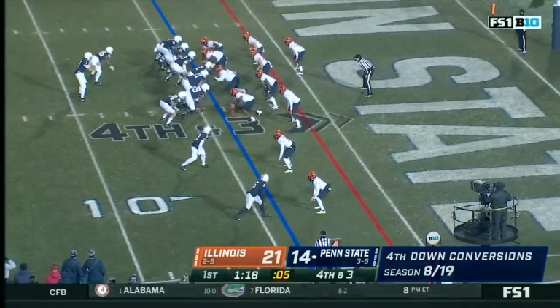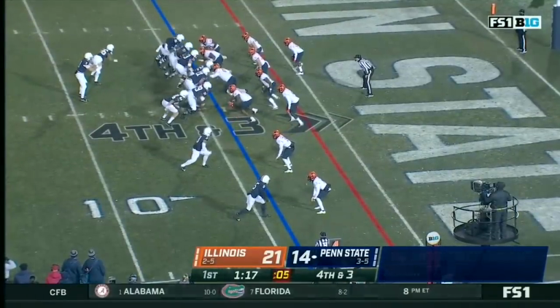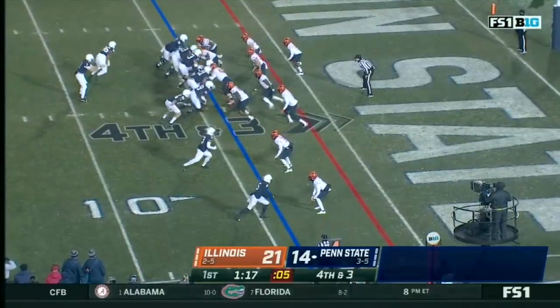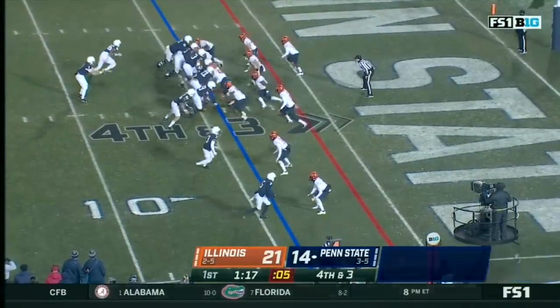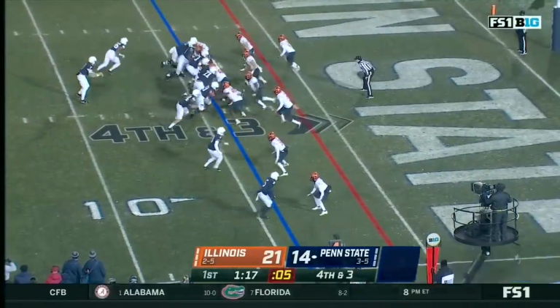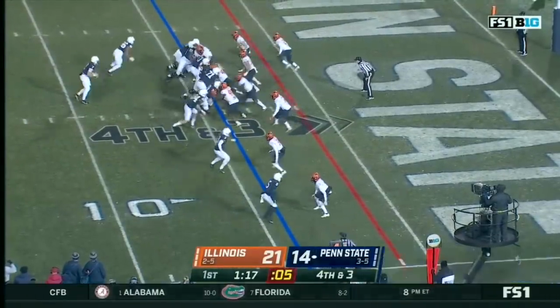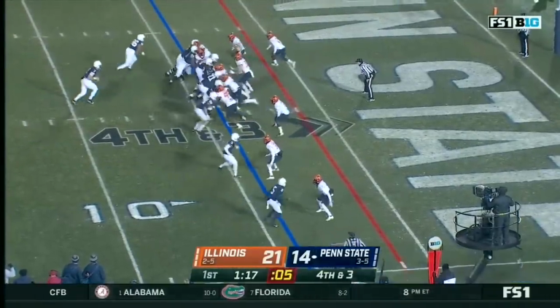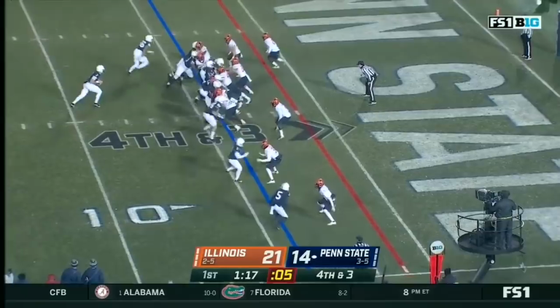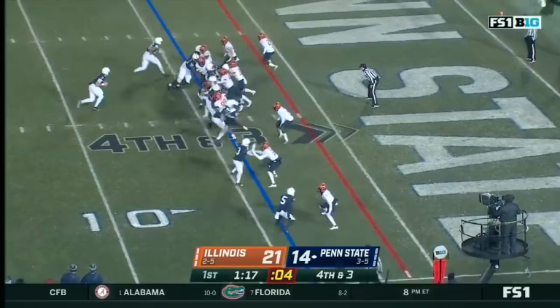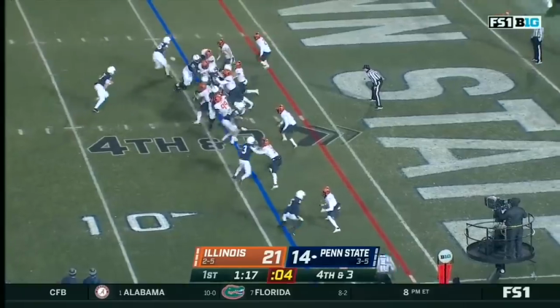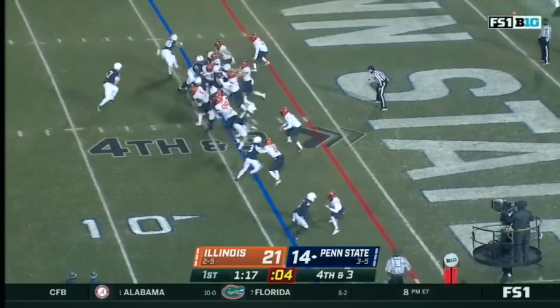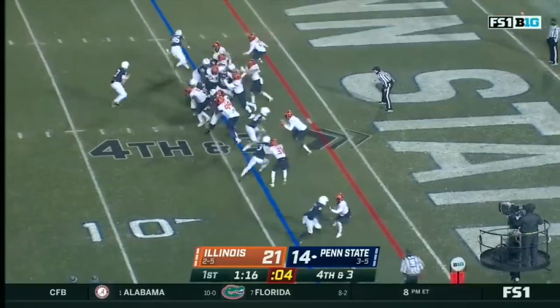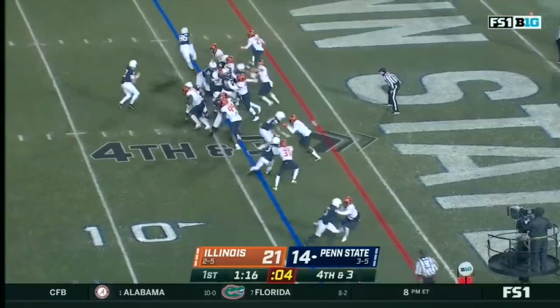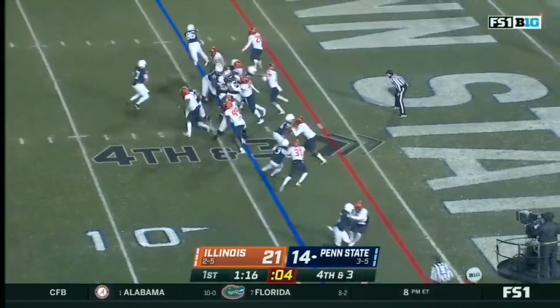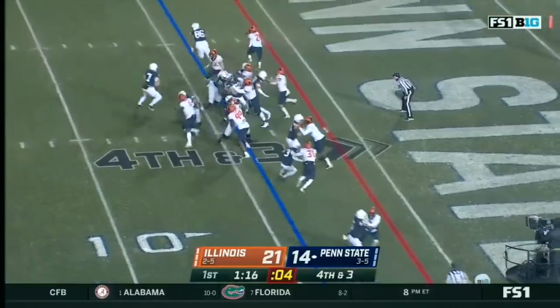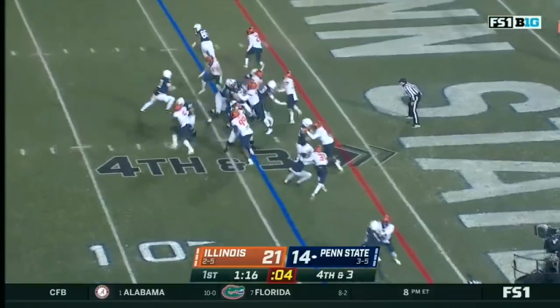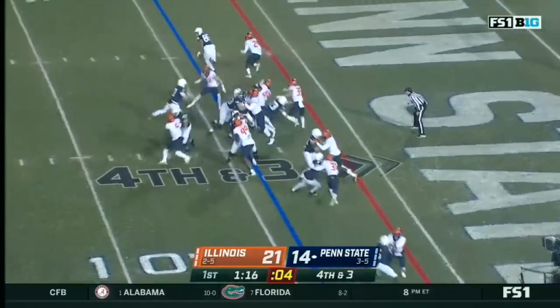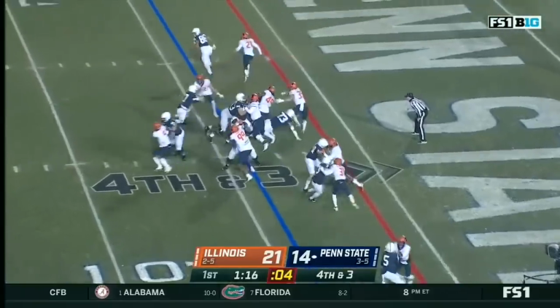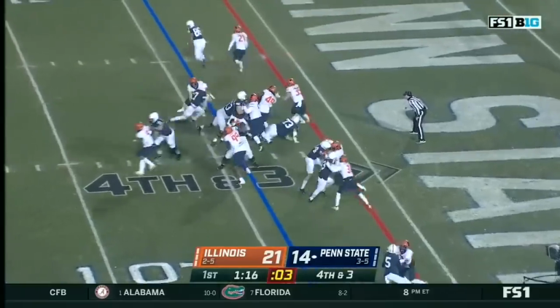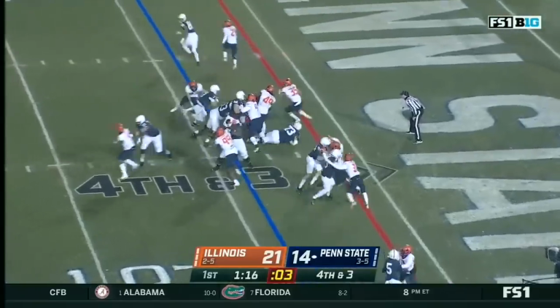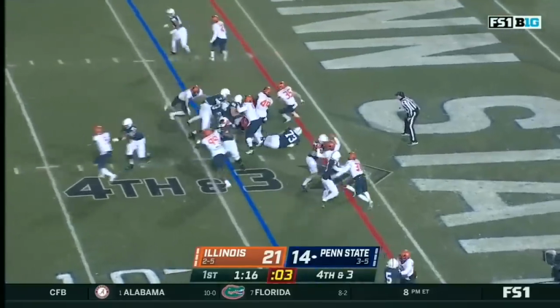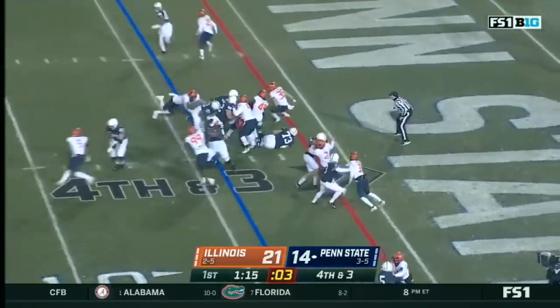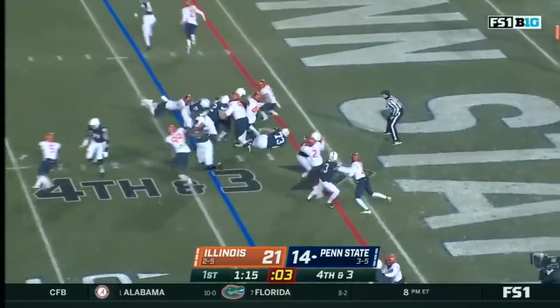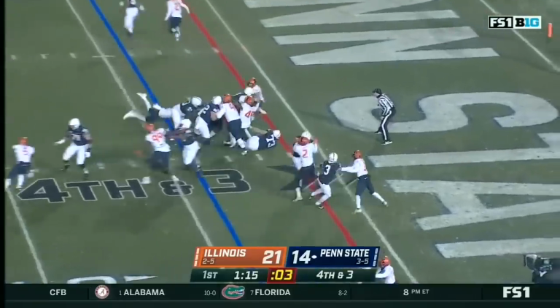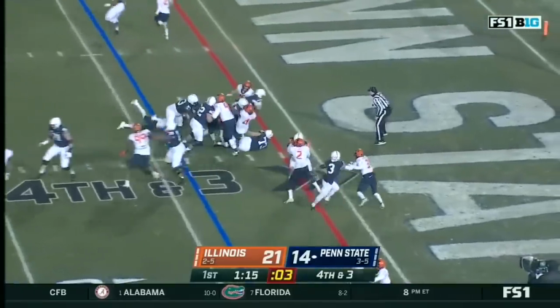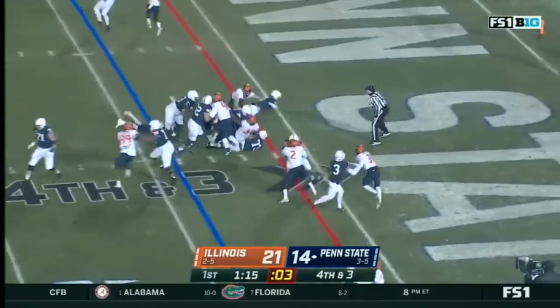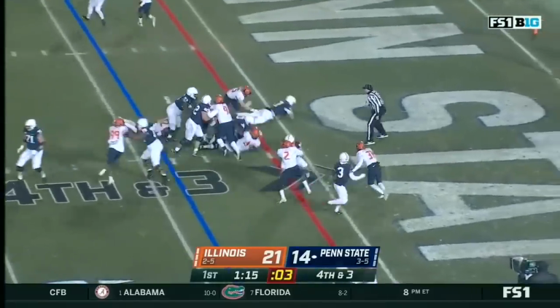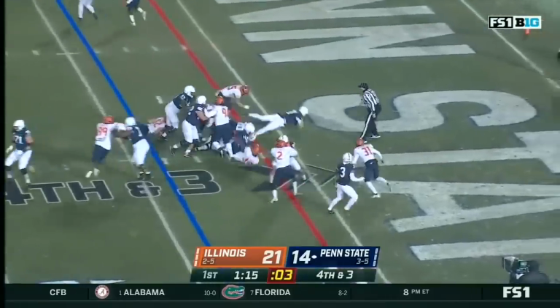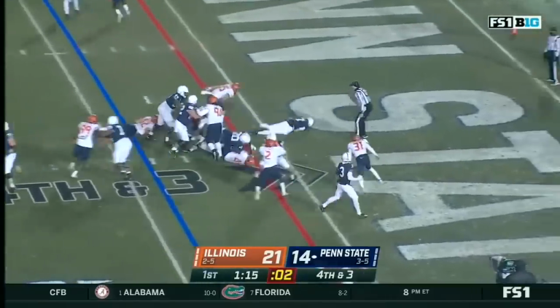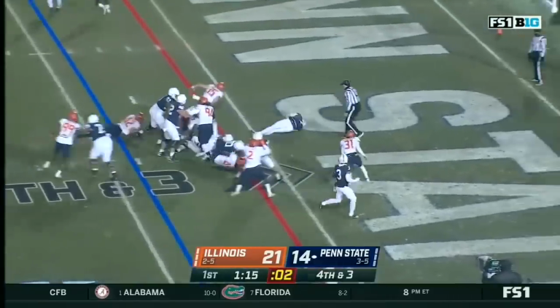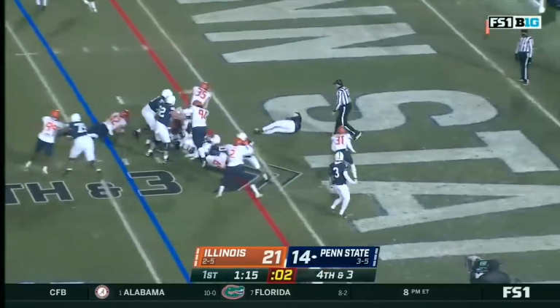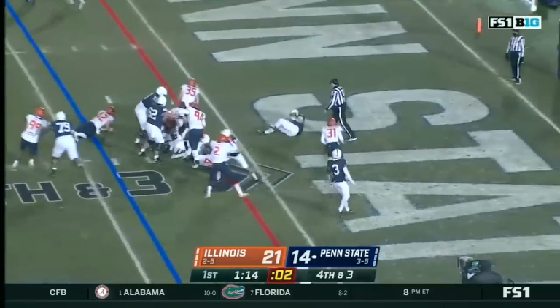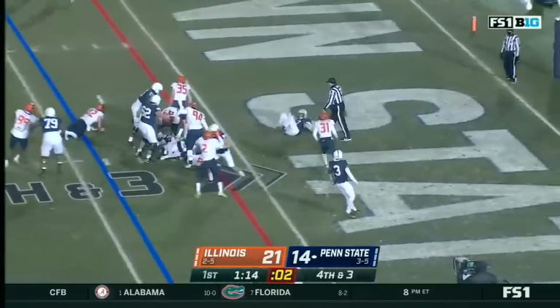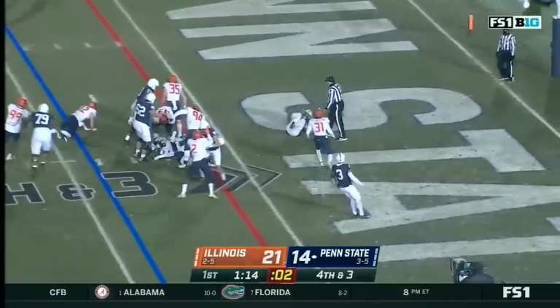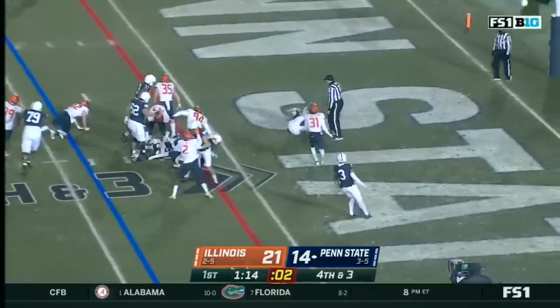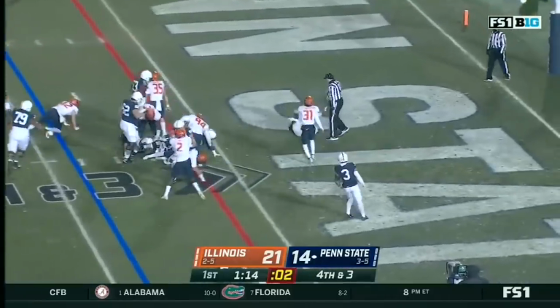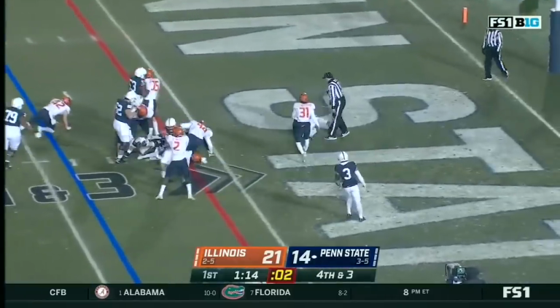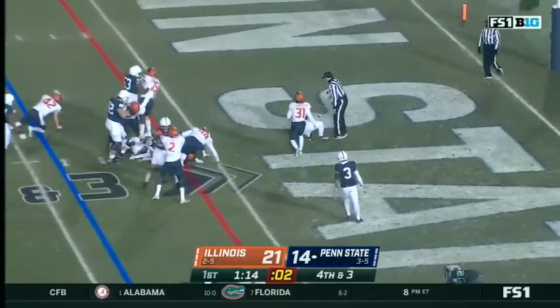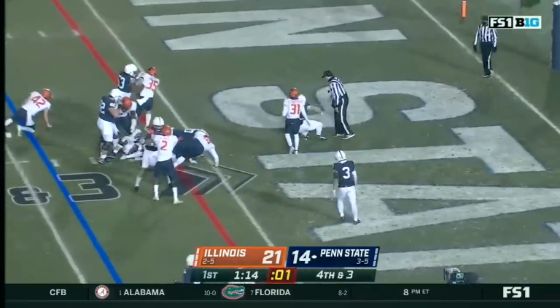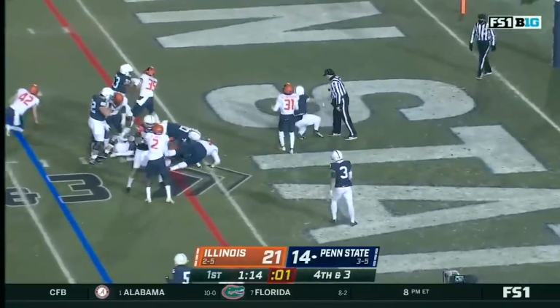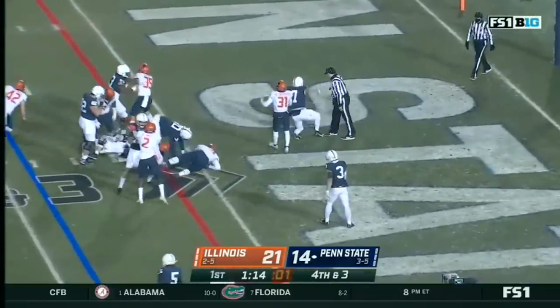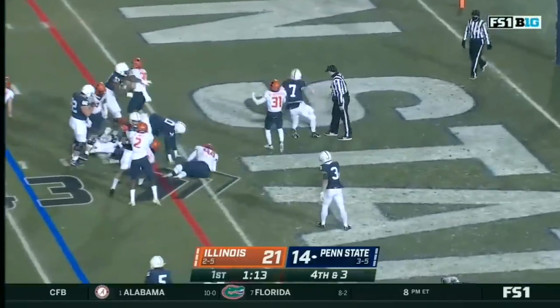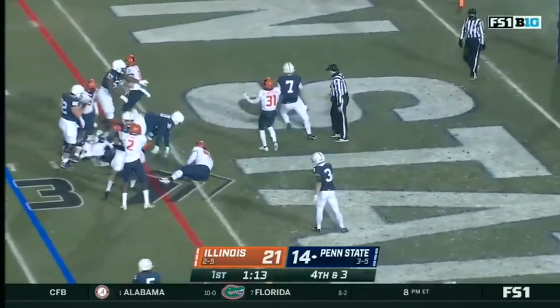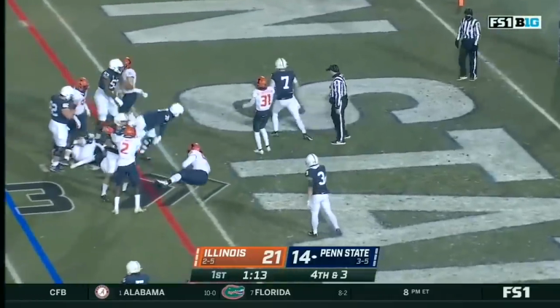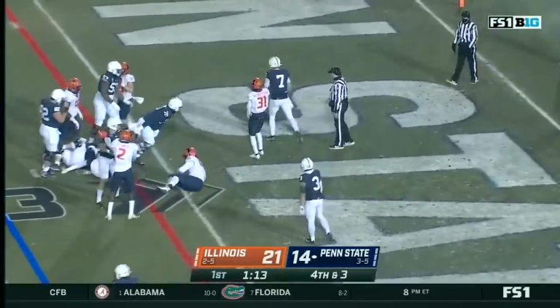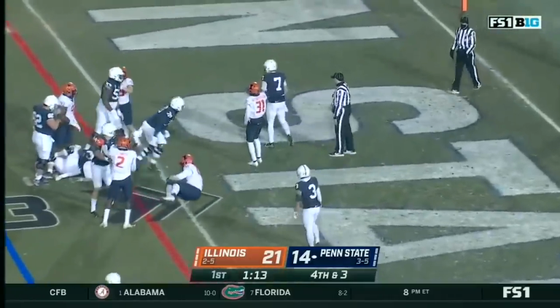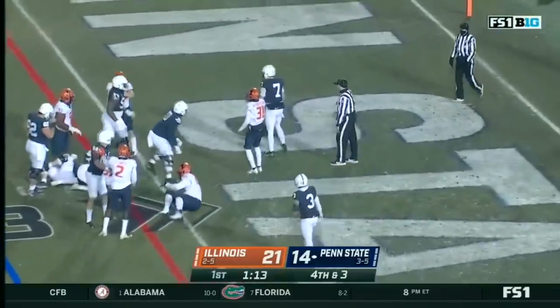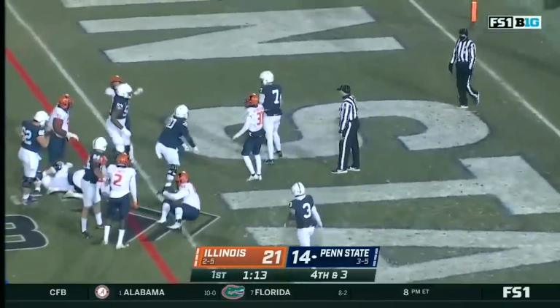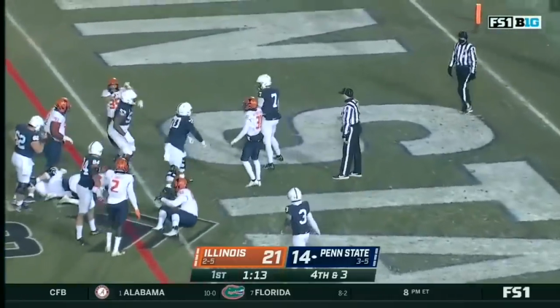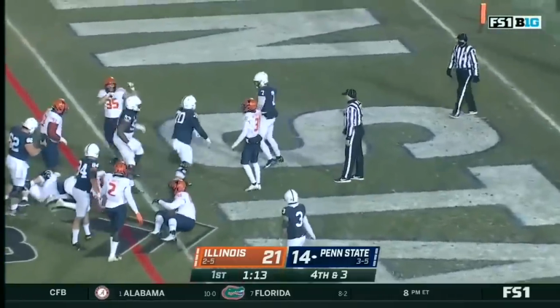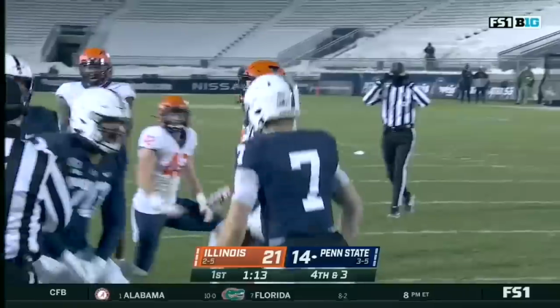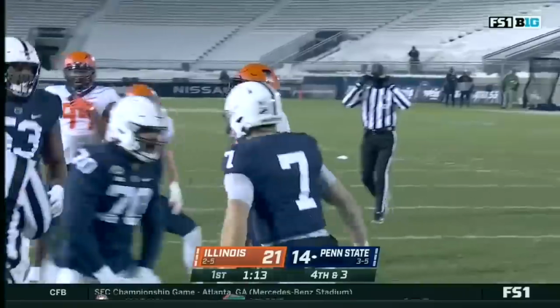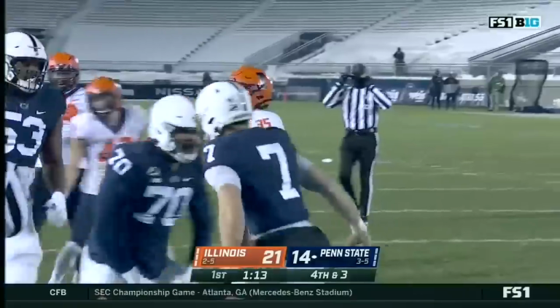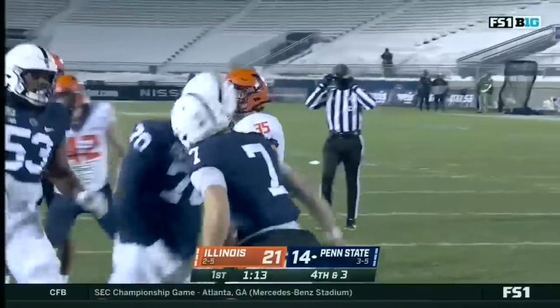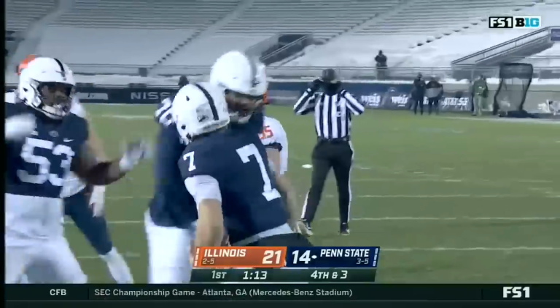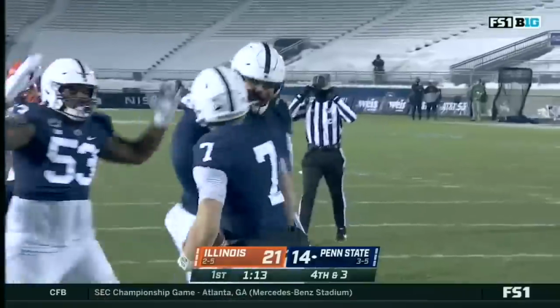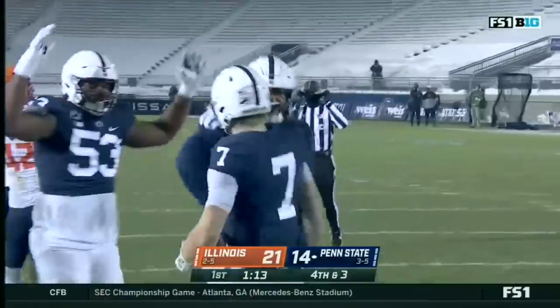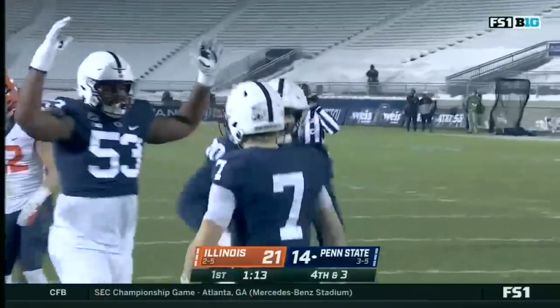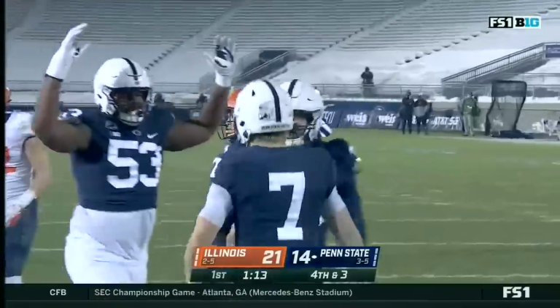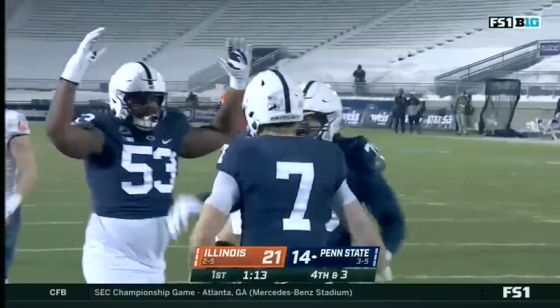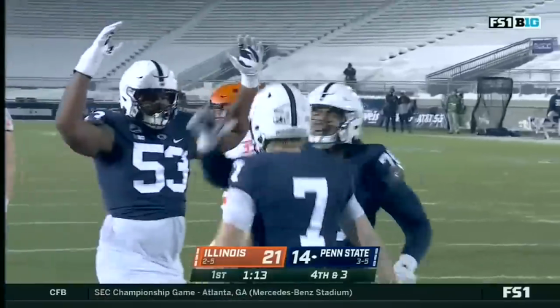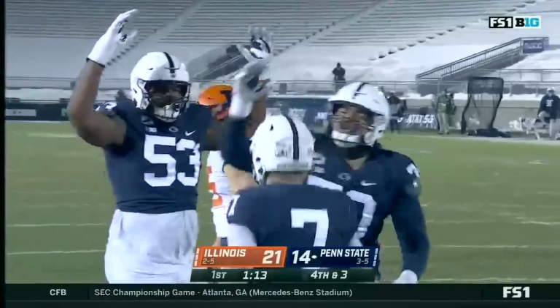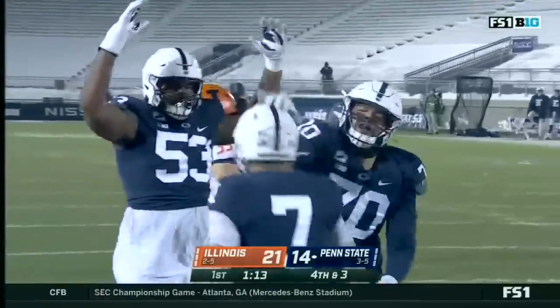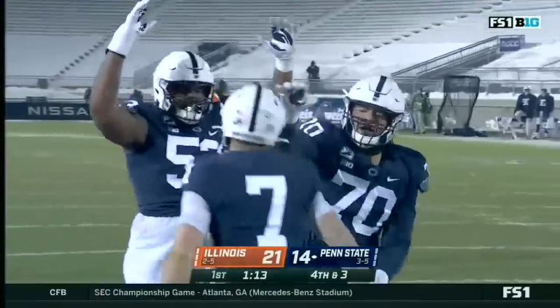On fourth down it's short. Levis runs, Levis to the end zone — and he's in. Touchdown, Penn State.